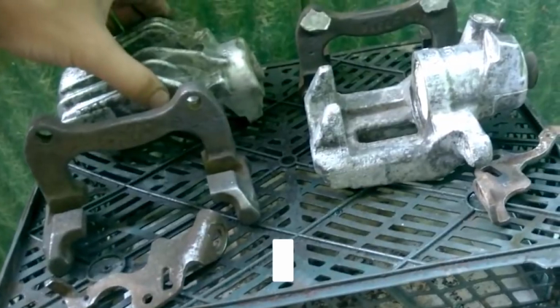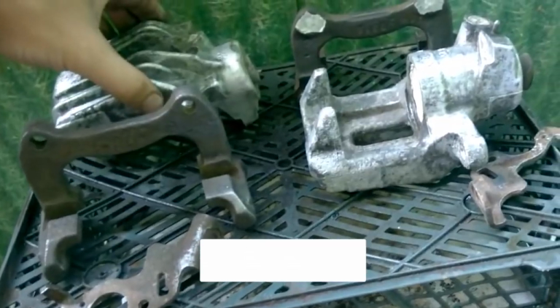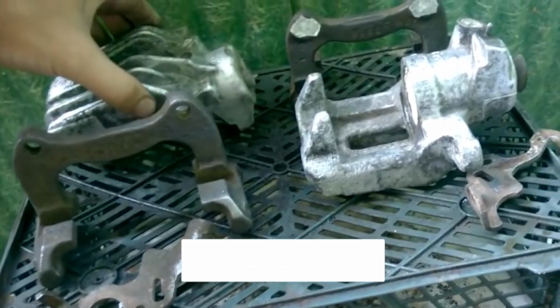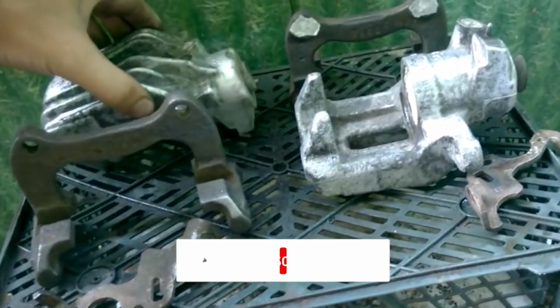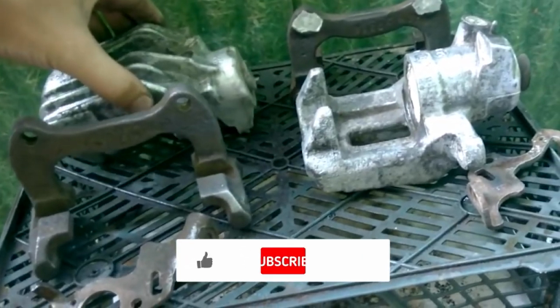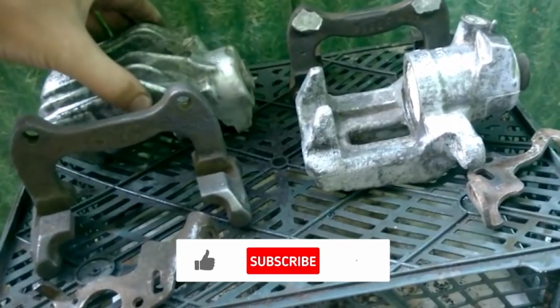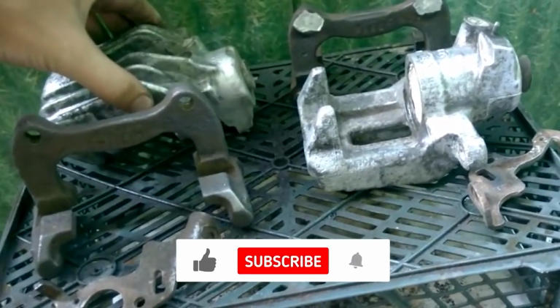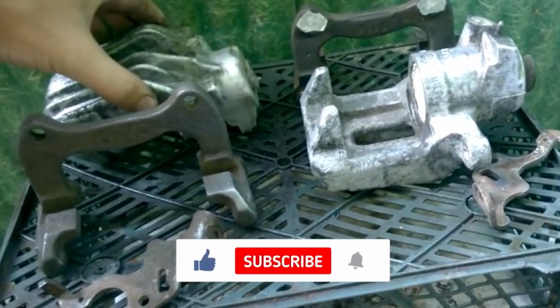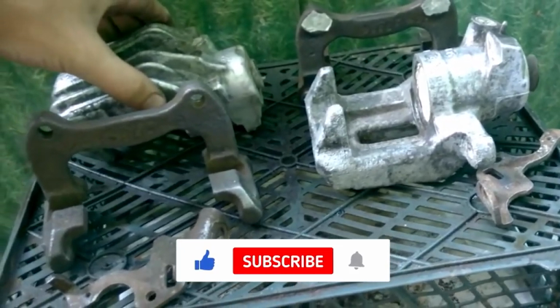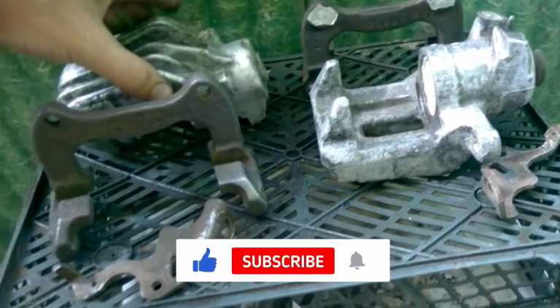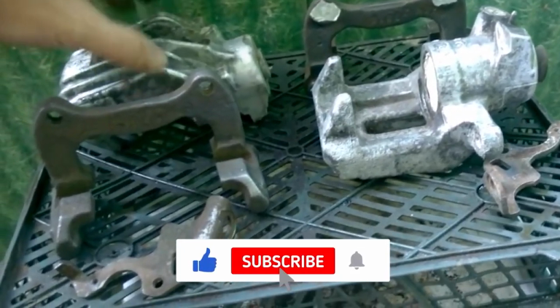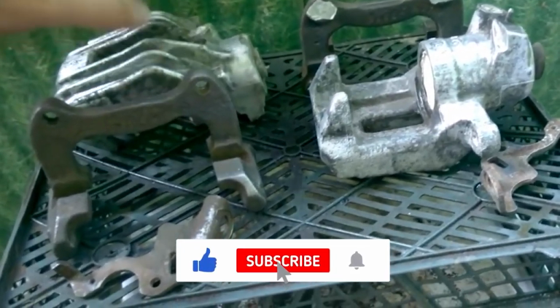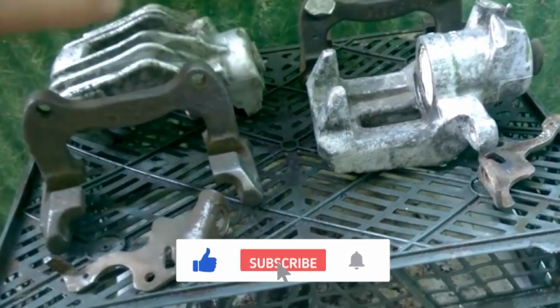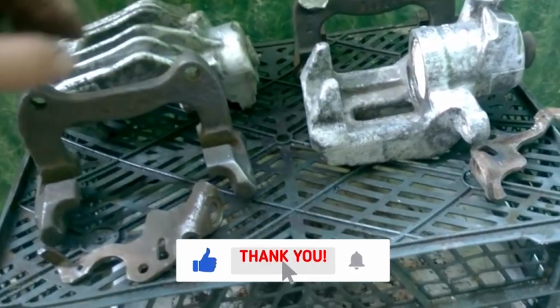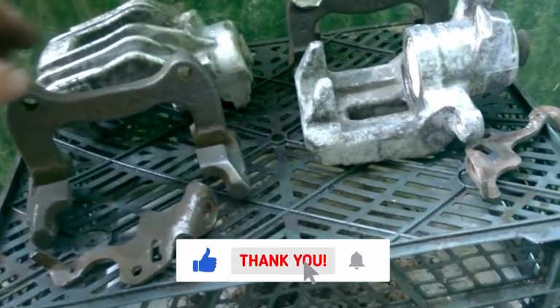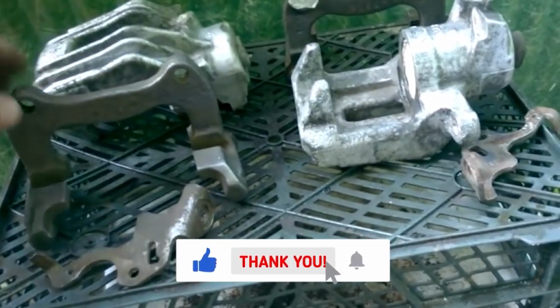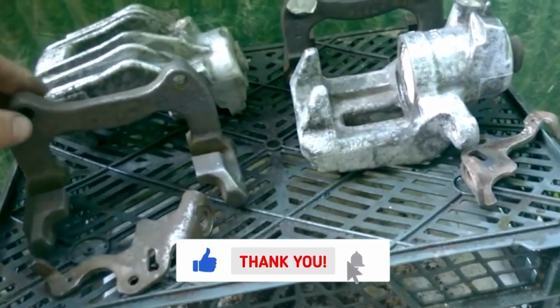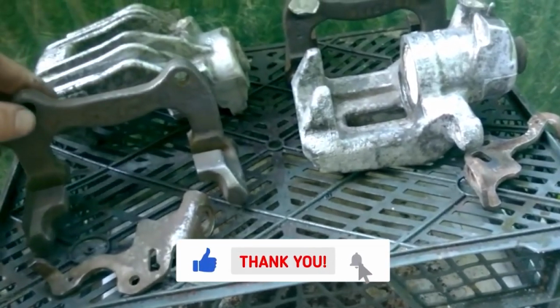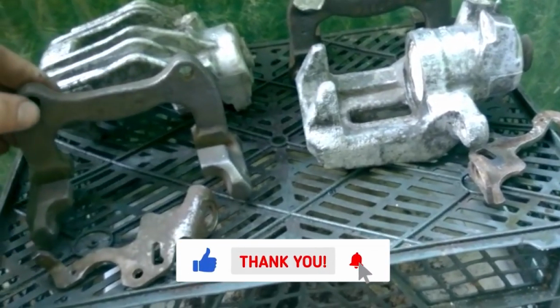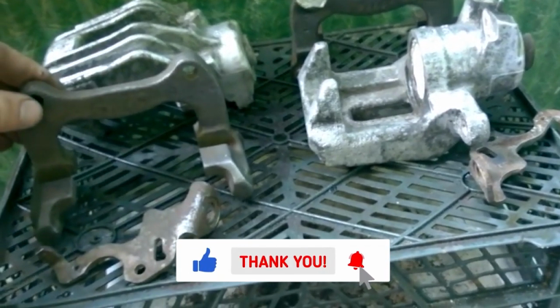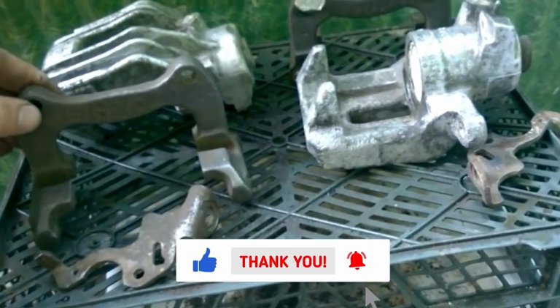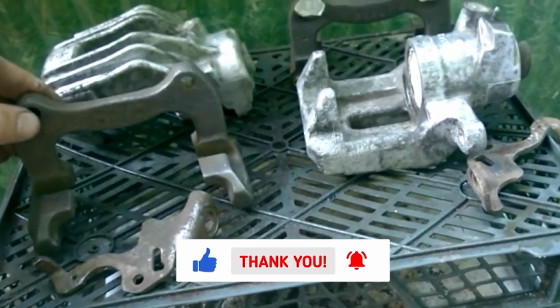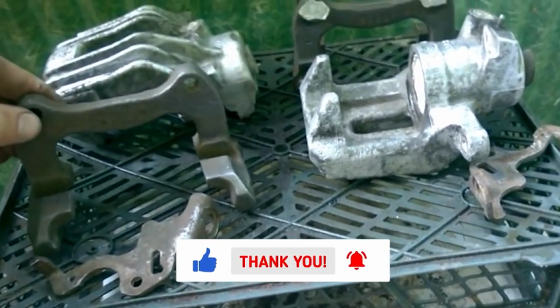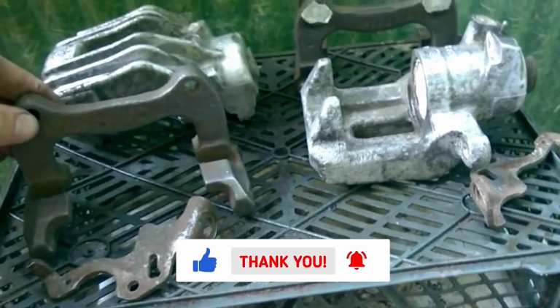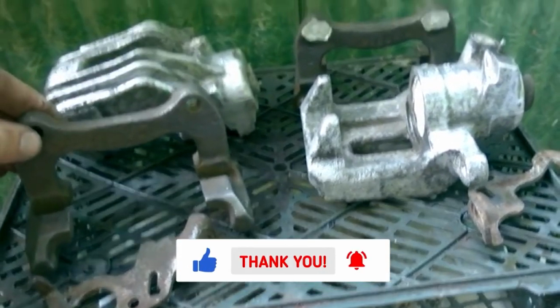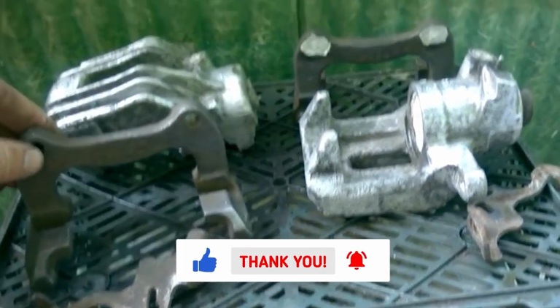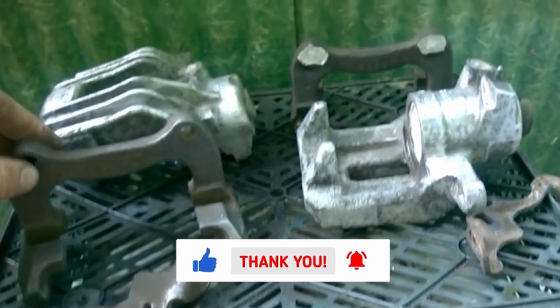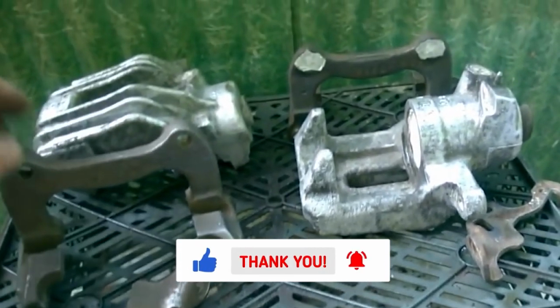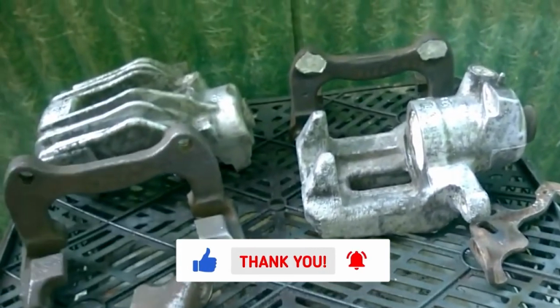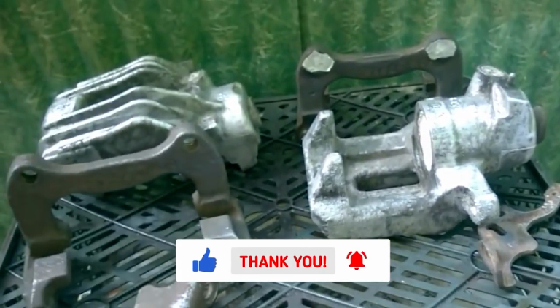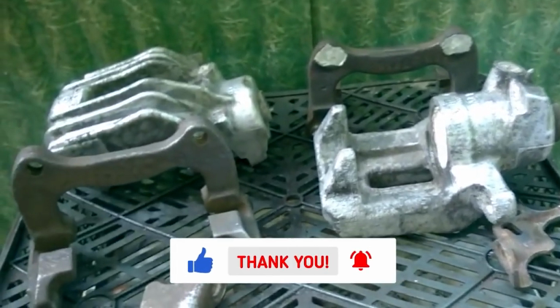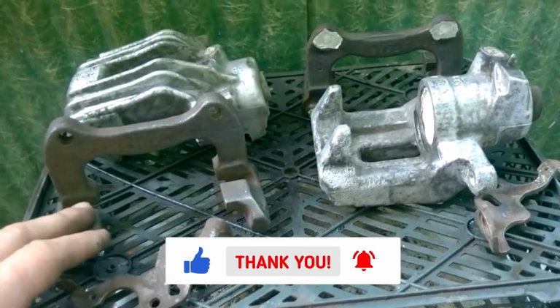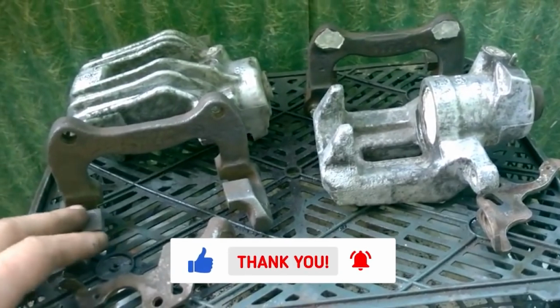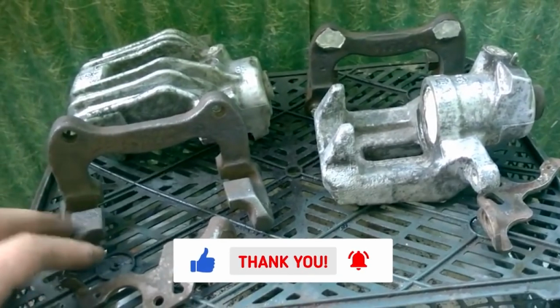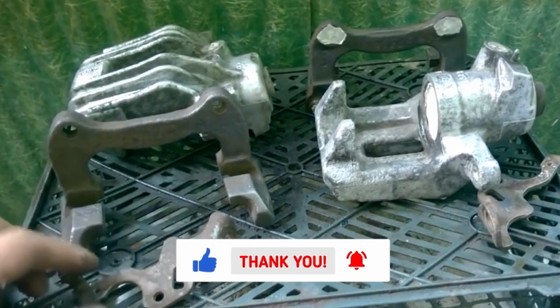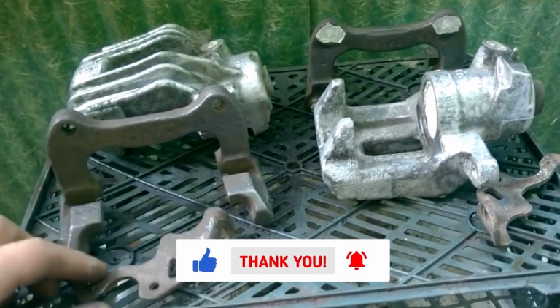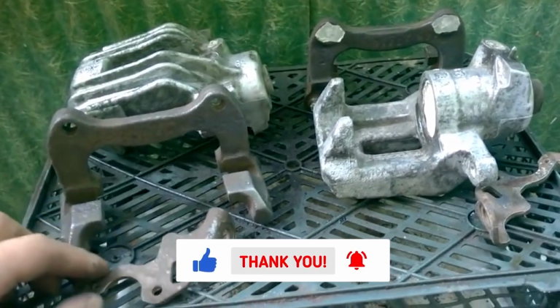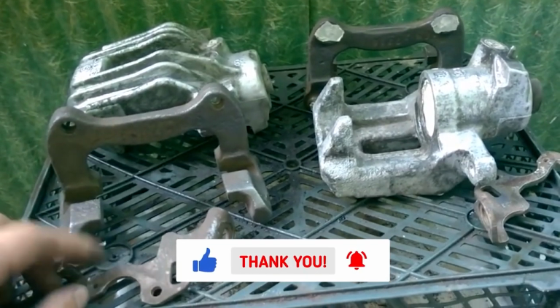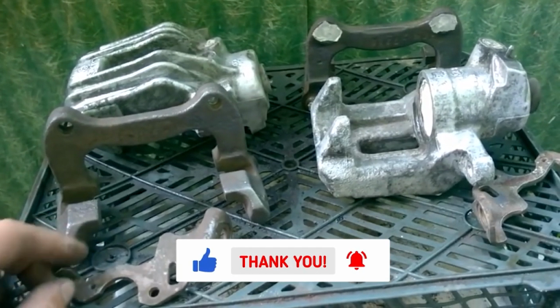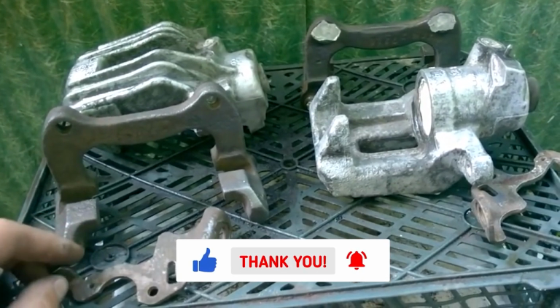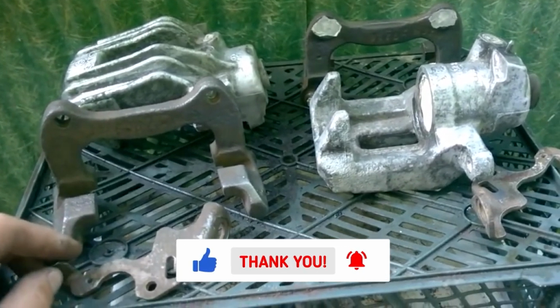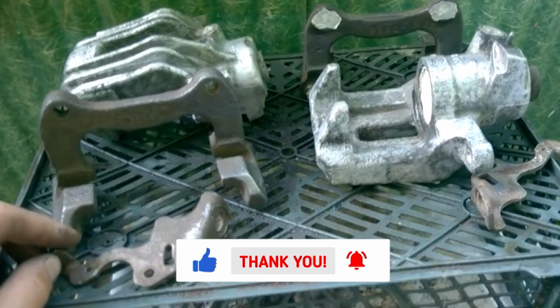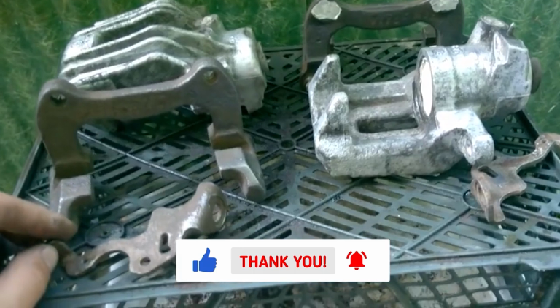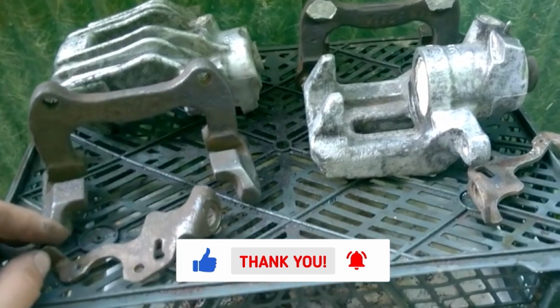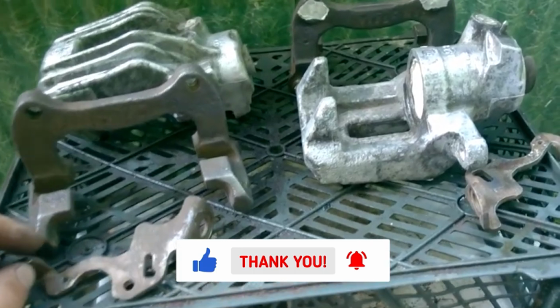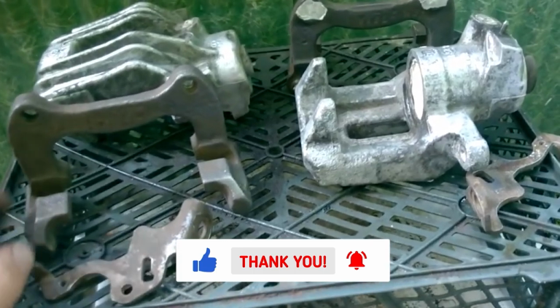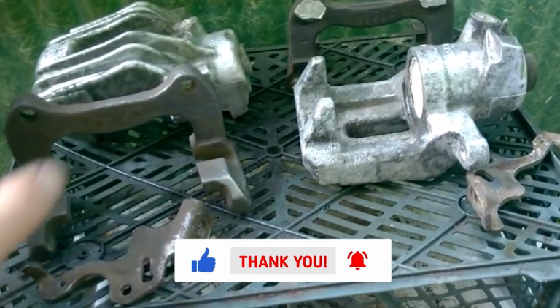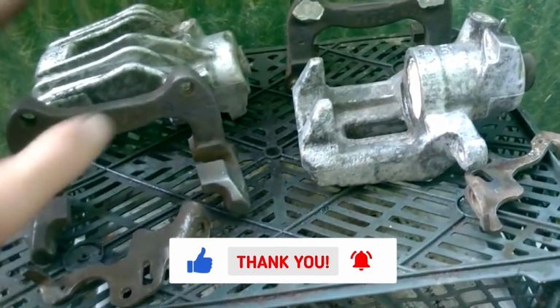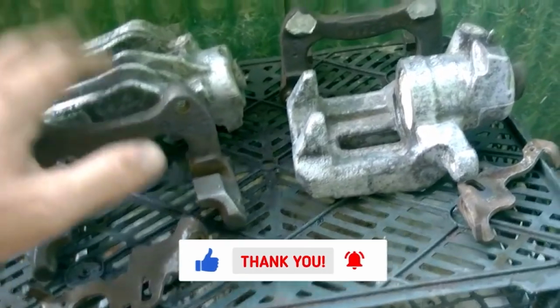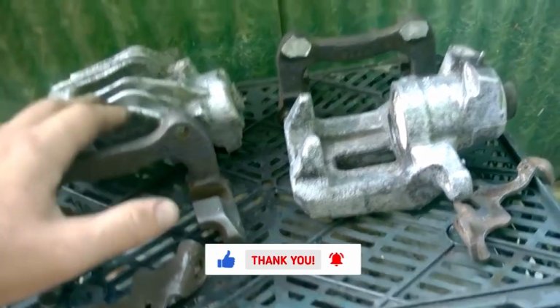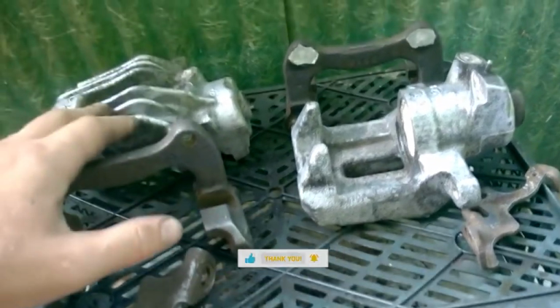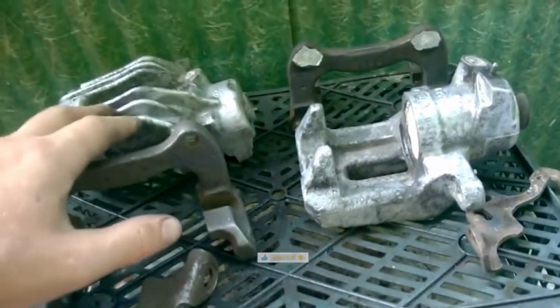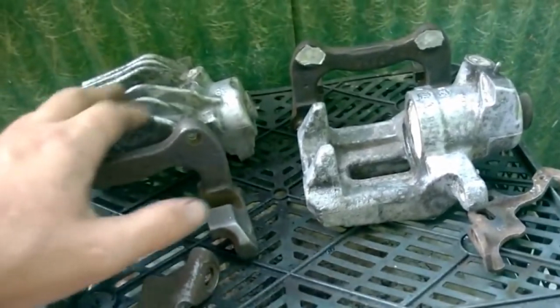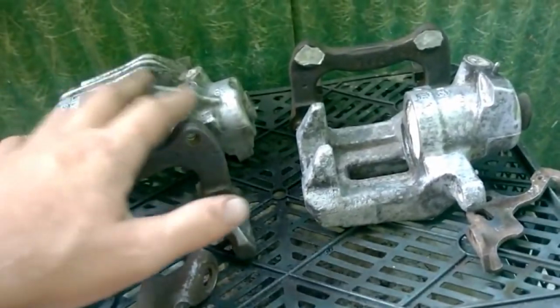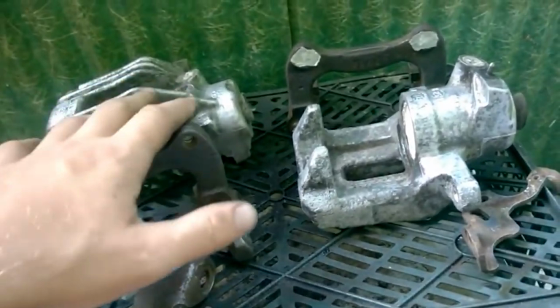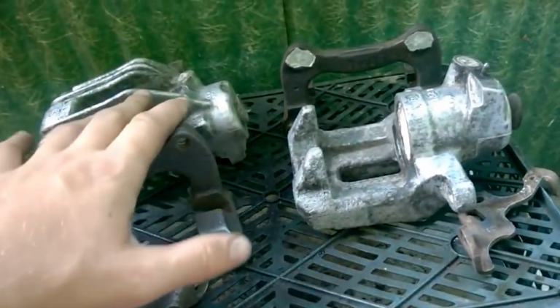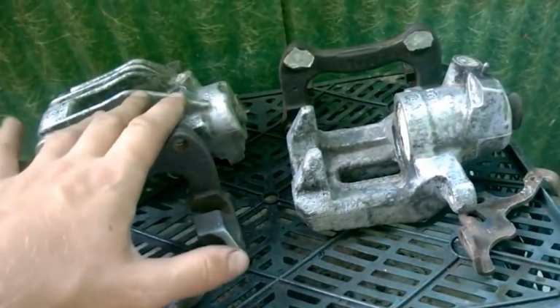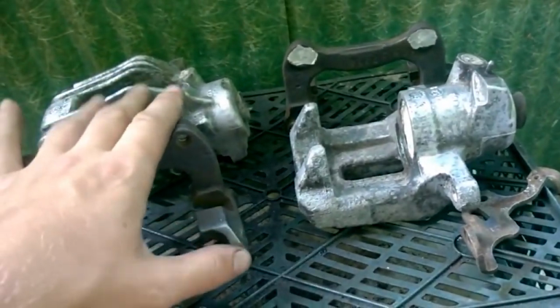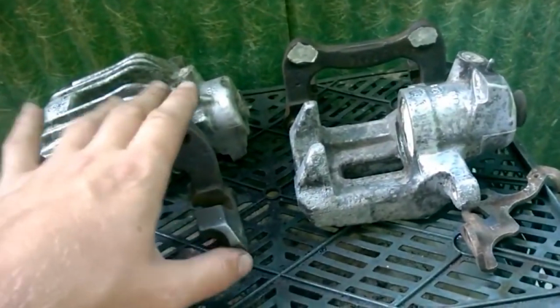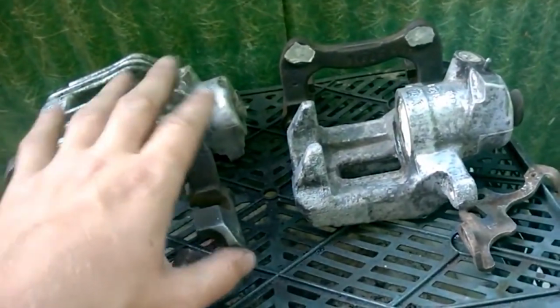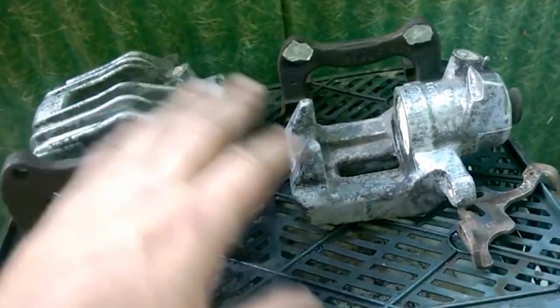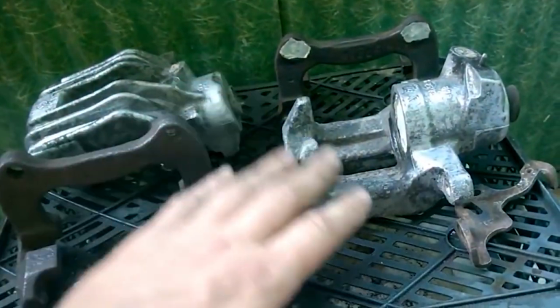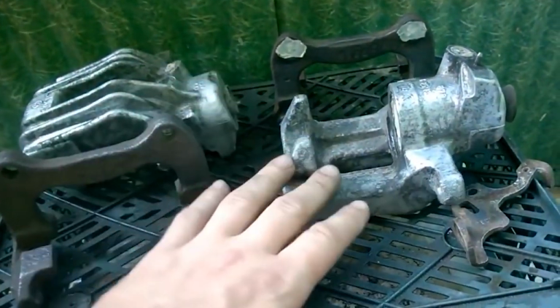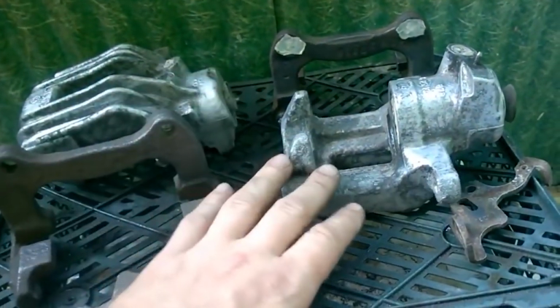As you can see, I completely disassembled the calipers, cleaned them from dirt and old paint and now I will paint them red.